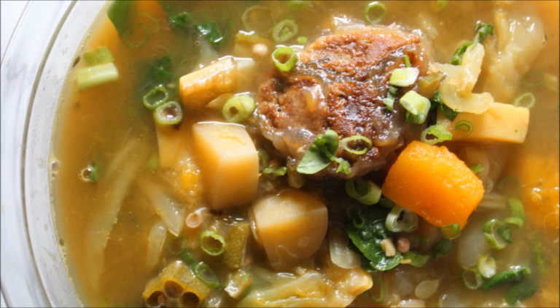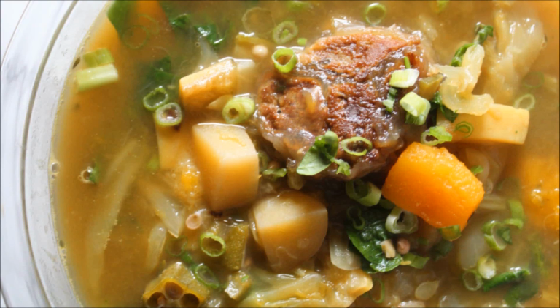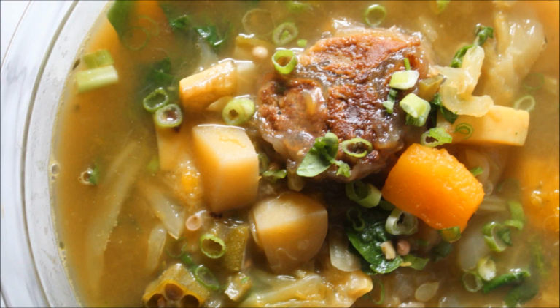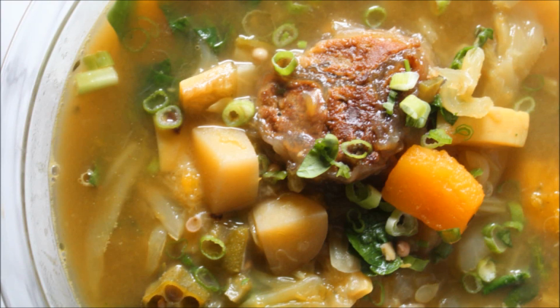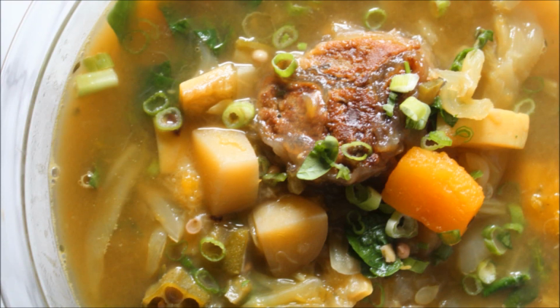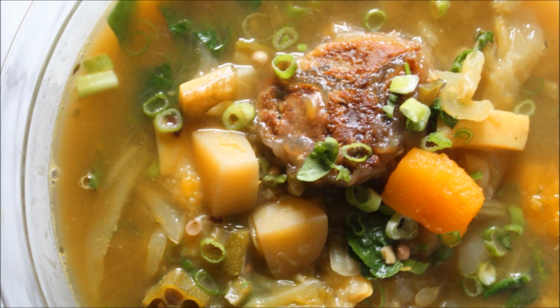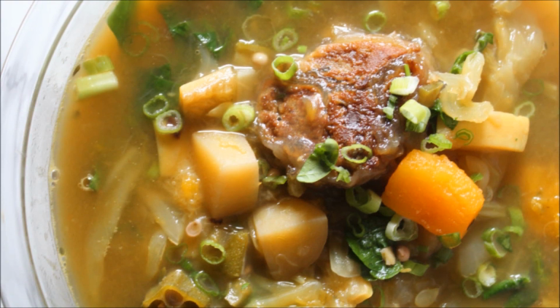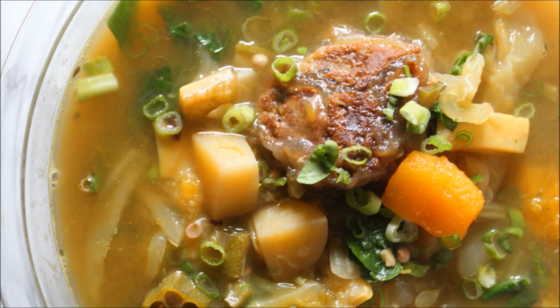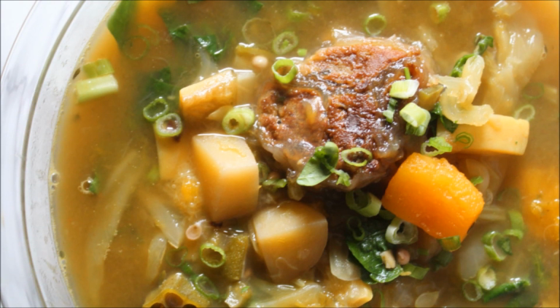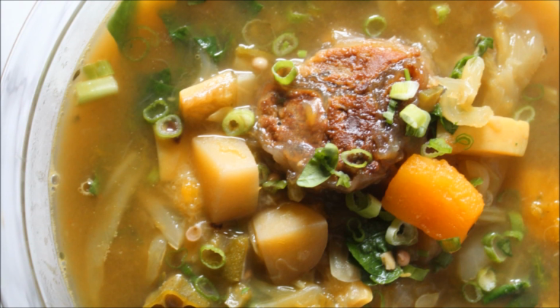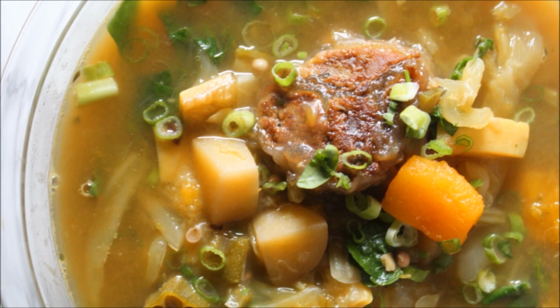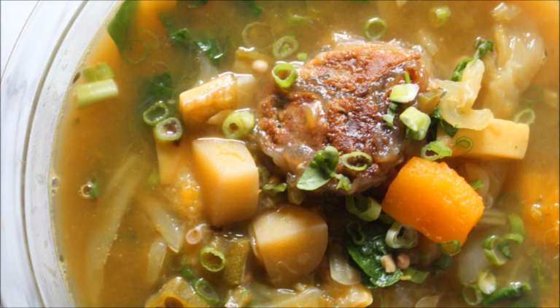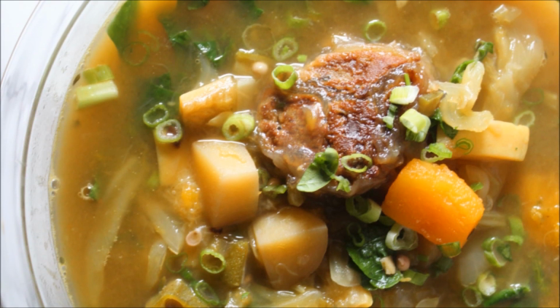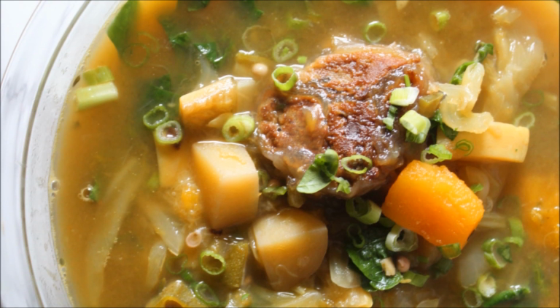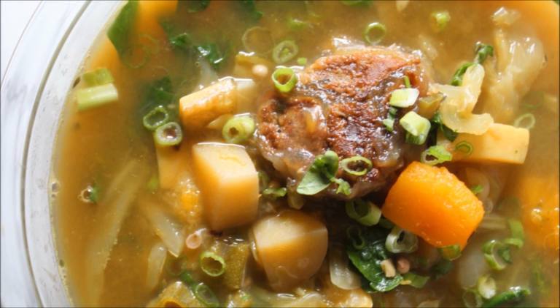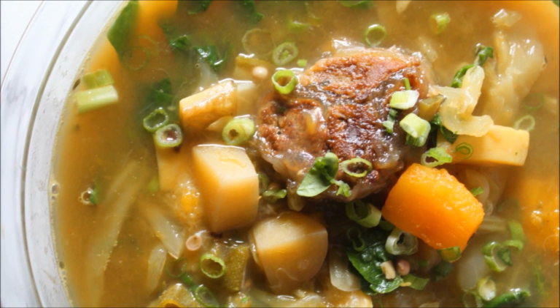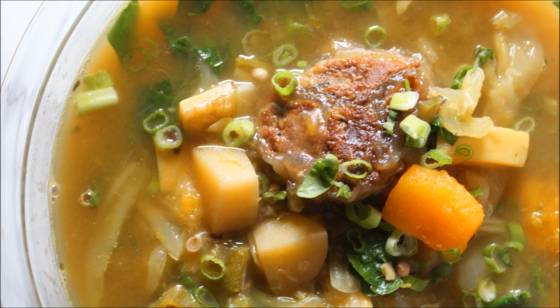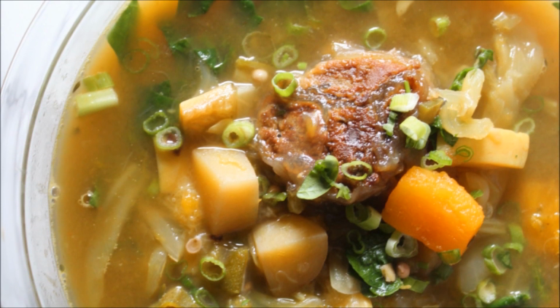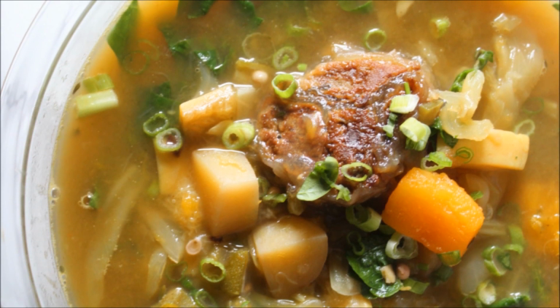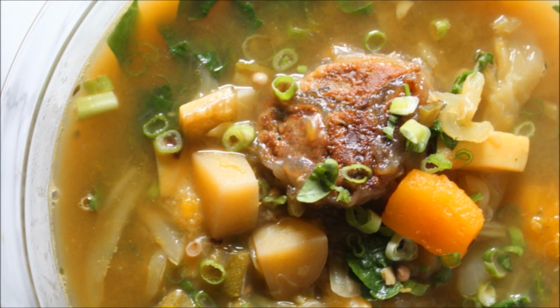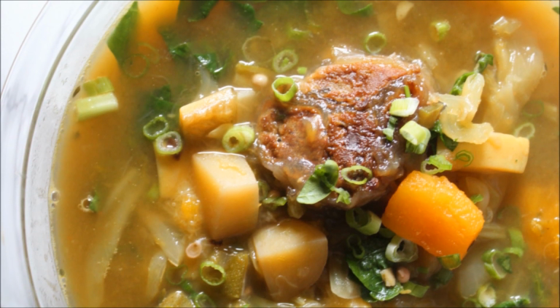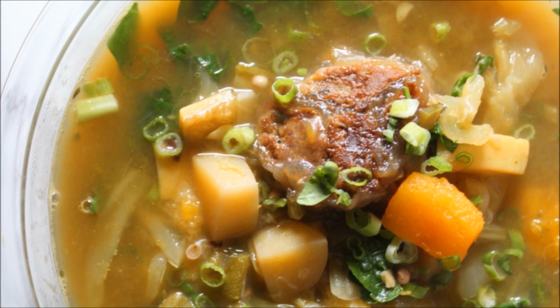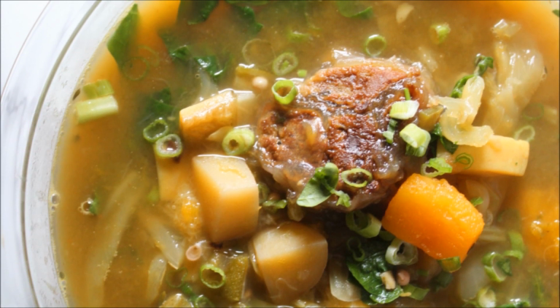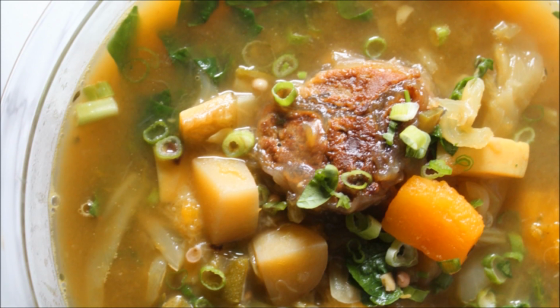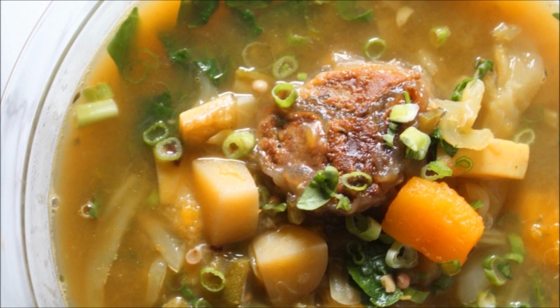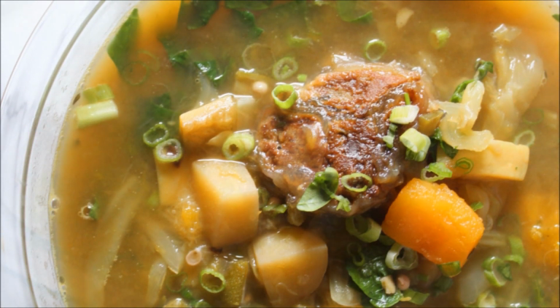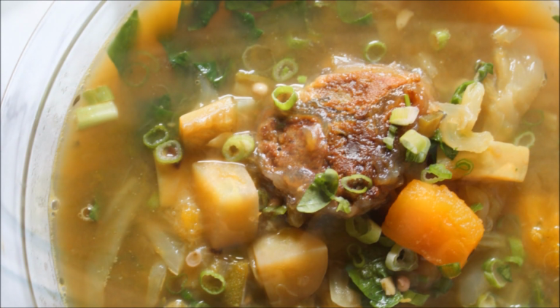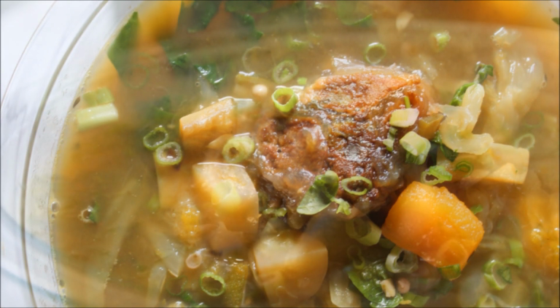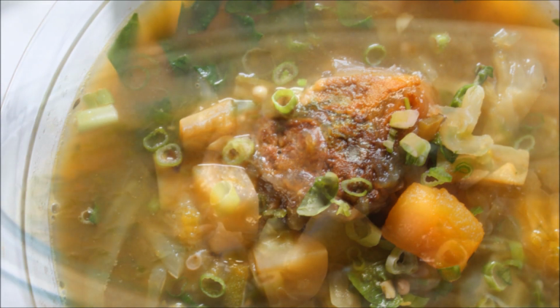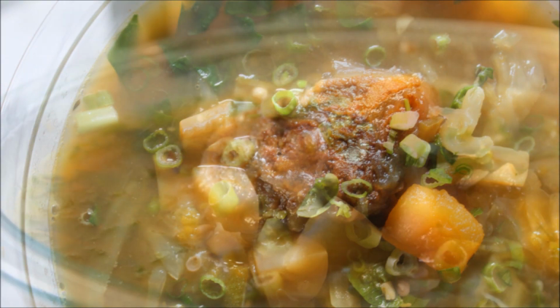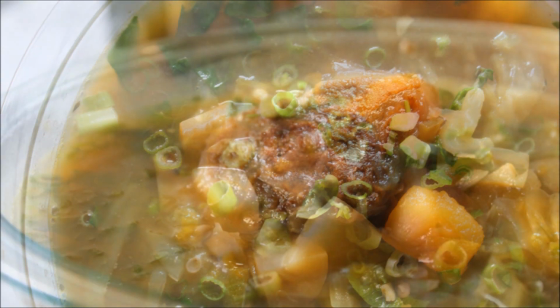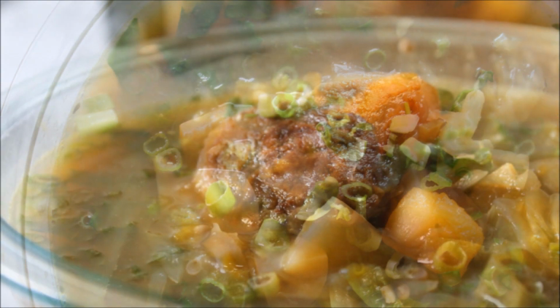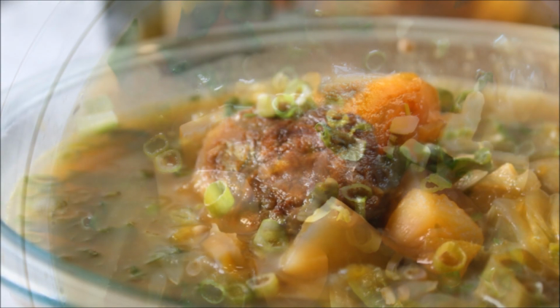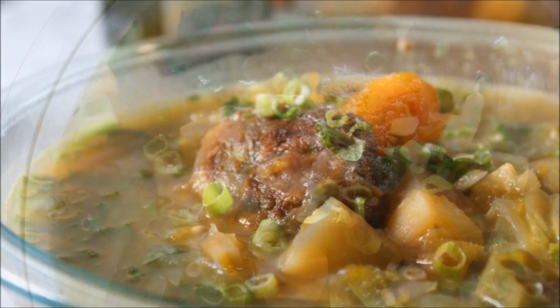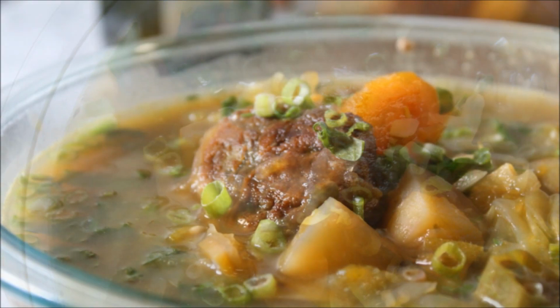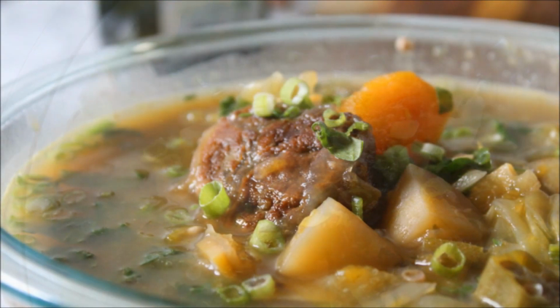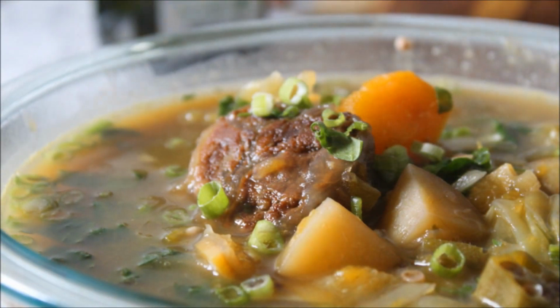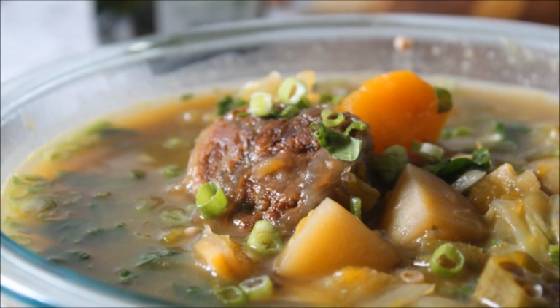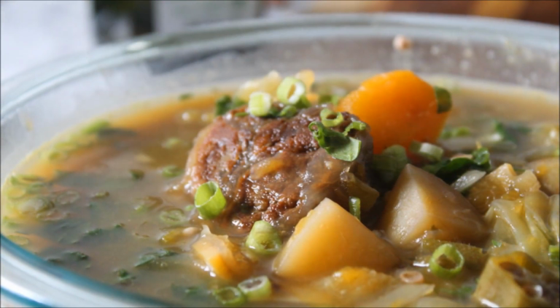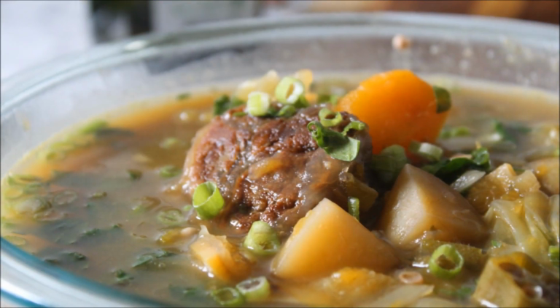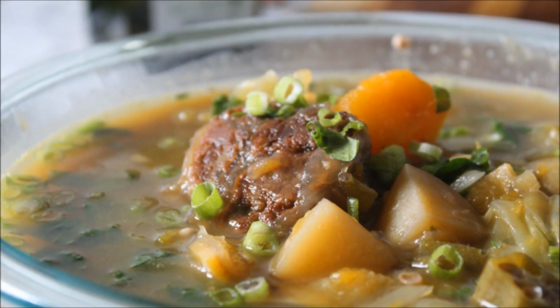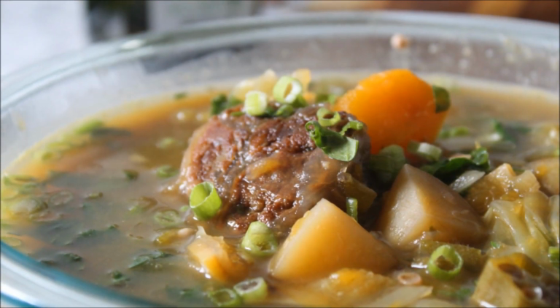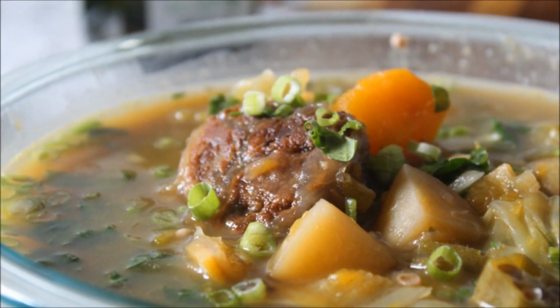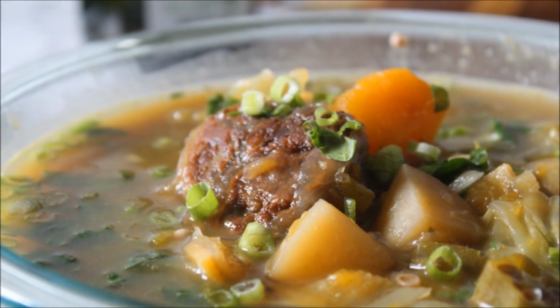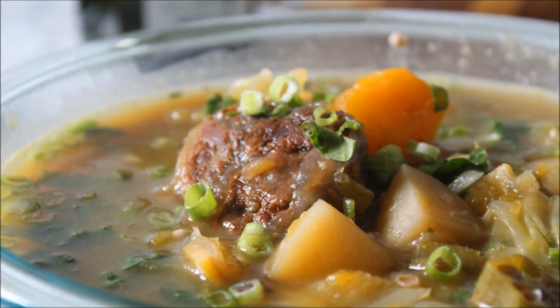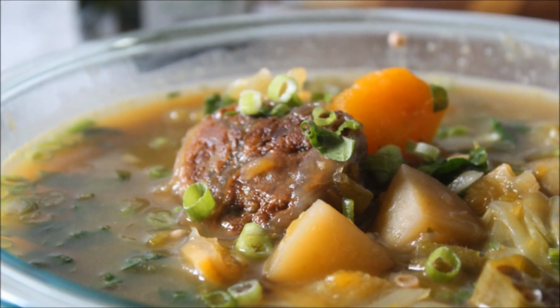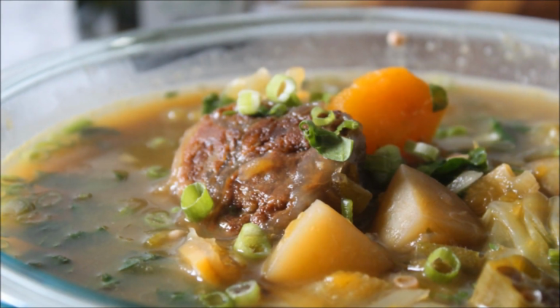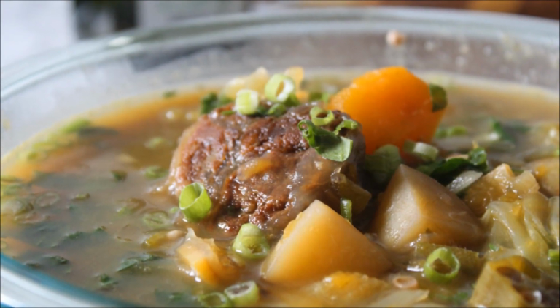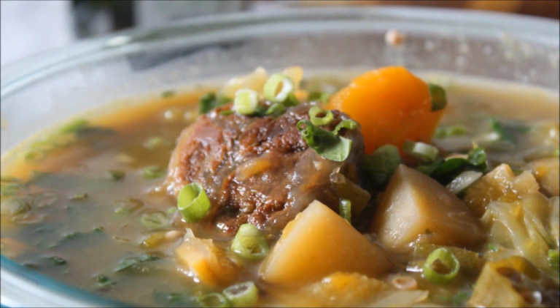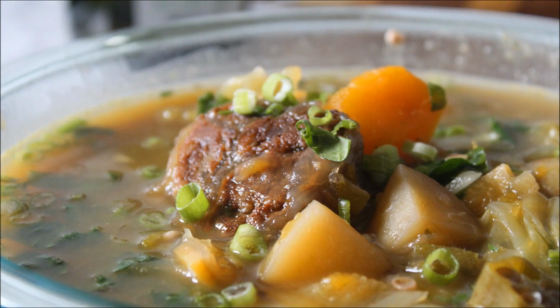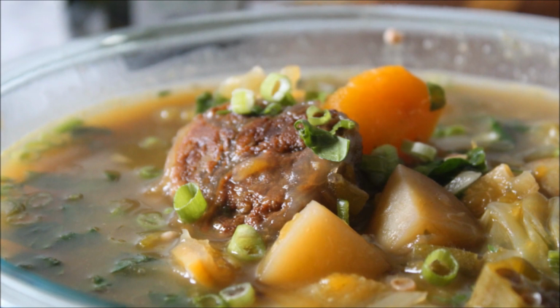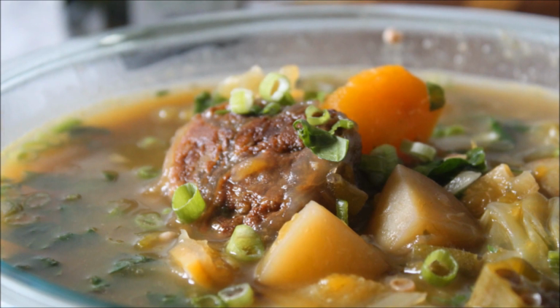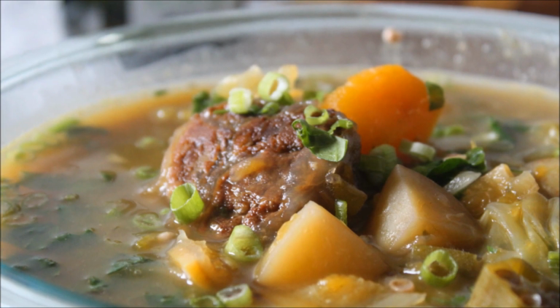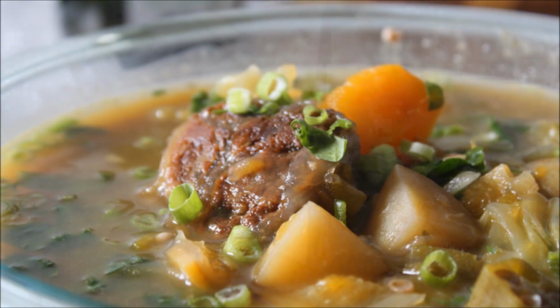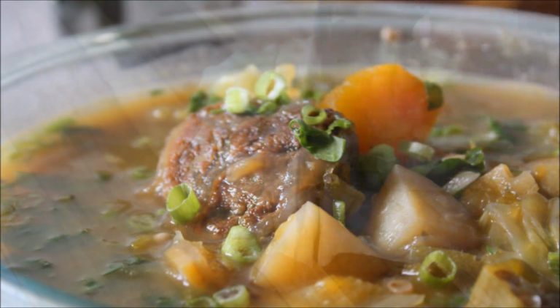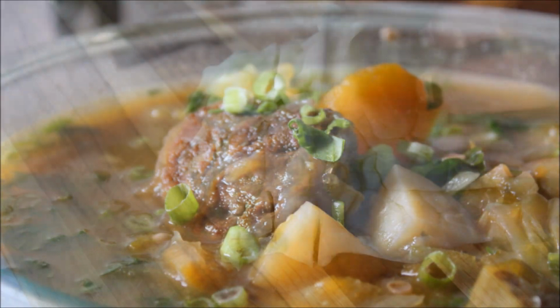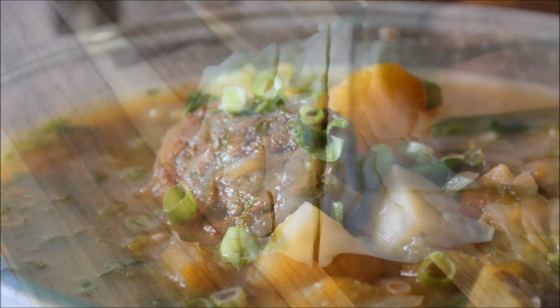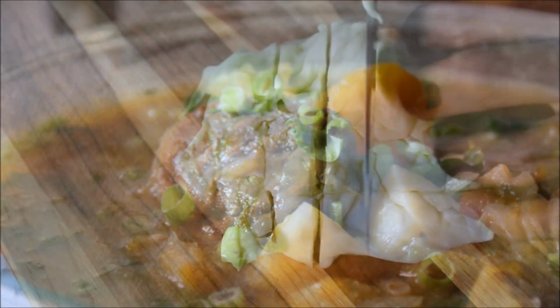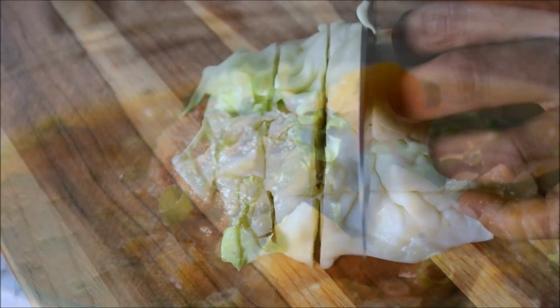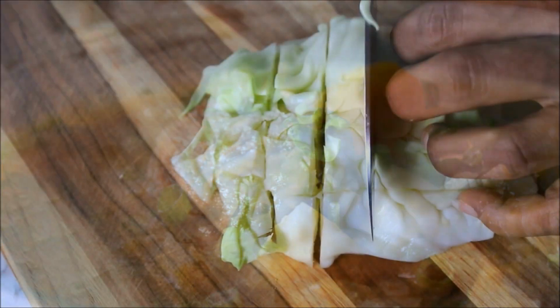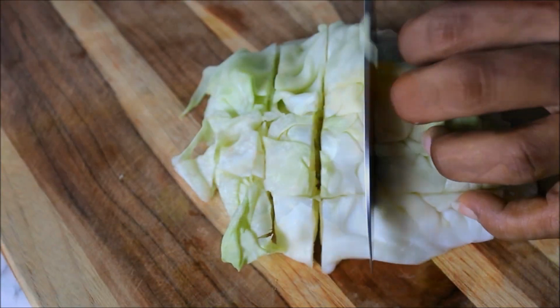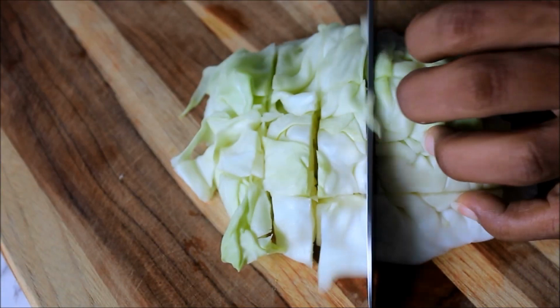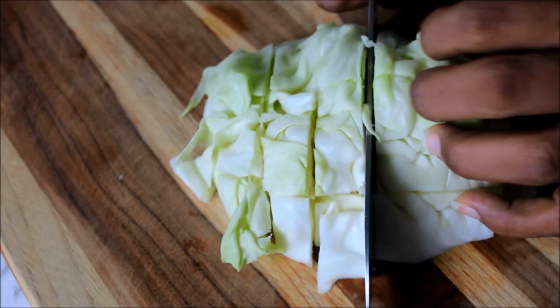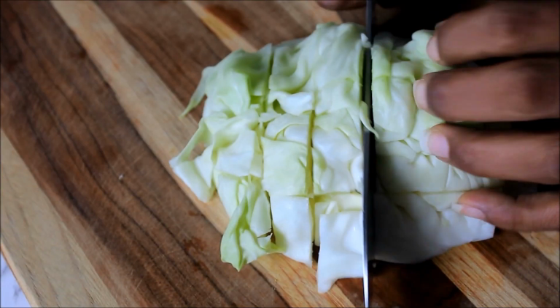This is my Caribbean vegan oxtail pumpkin soup — probably one of the best soups you'll ever have in your life.